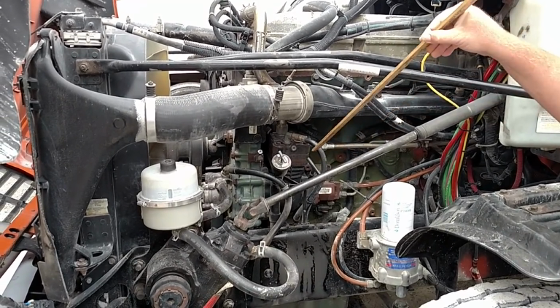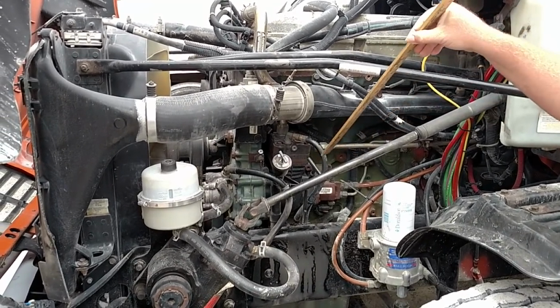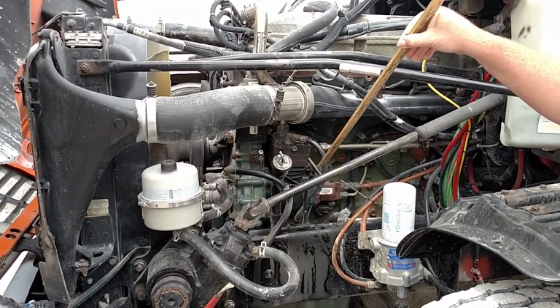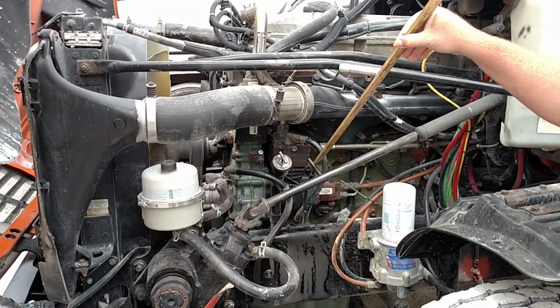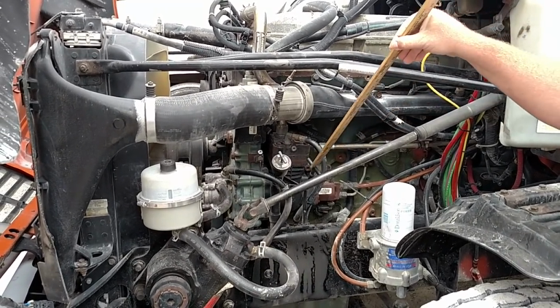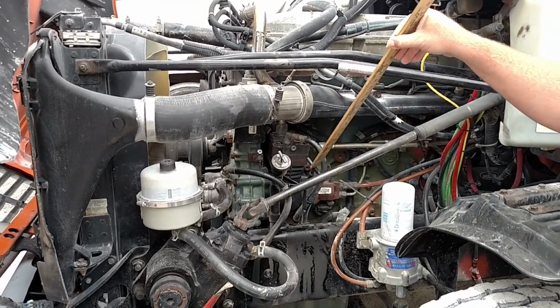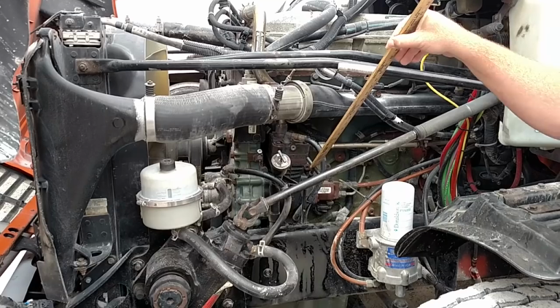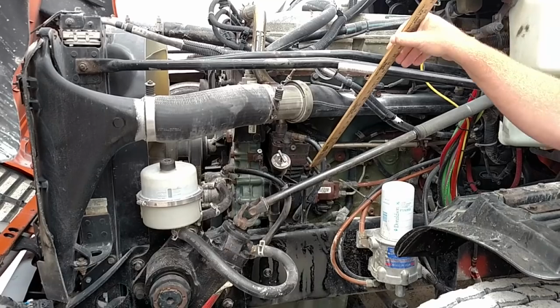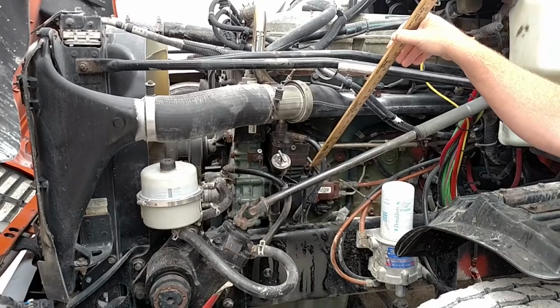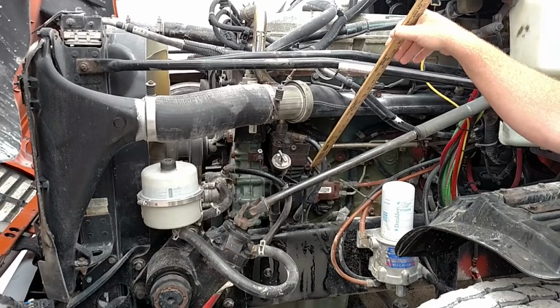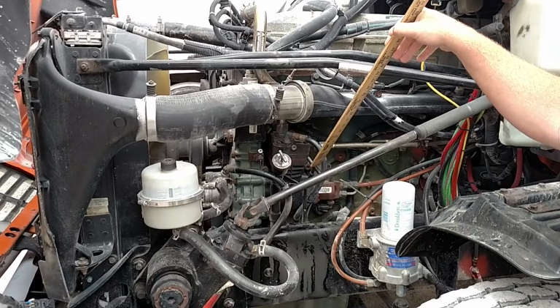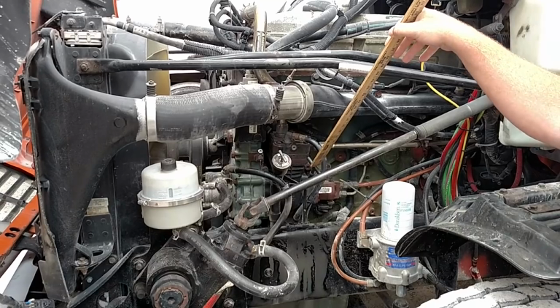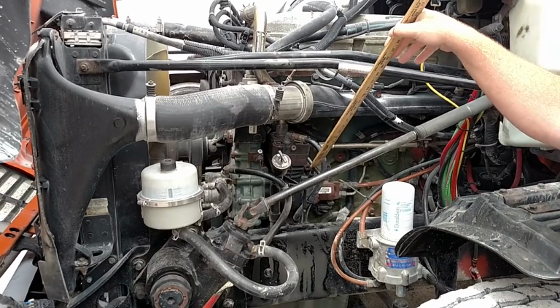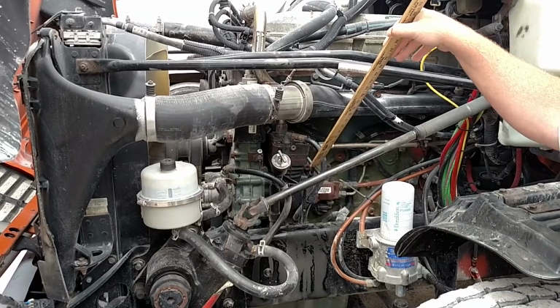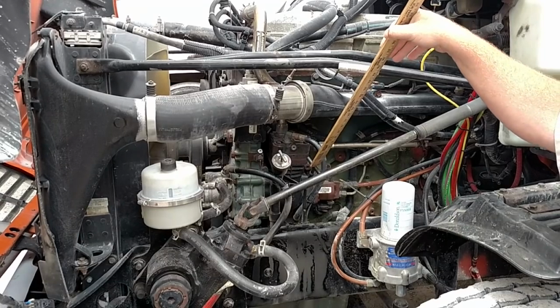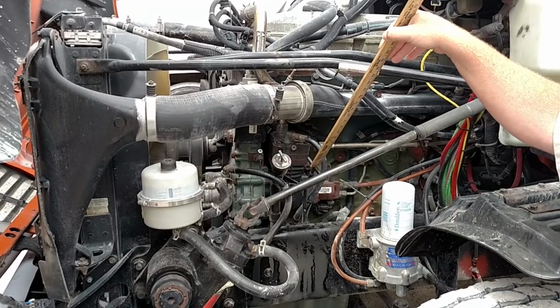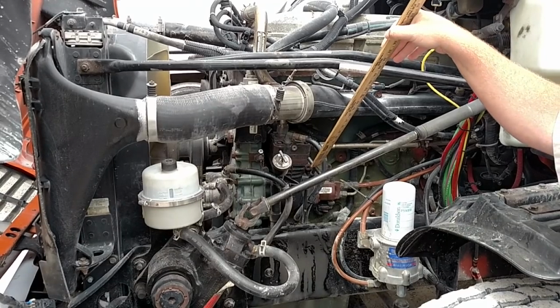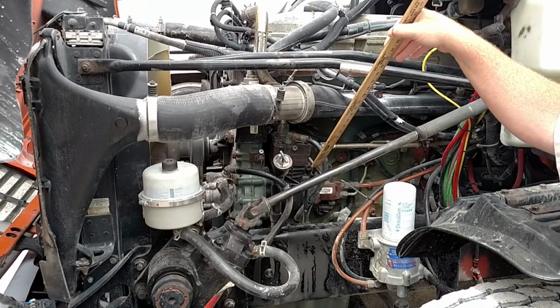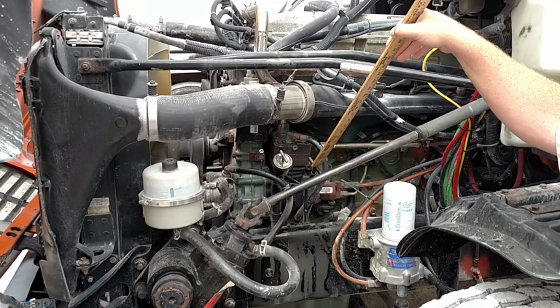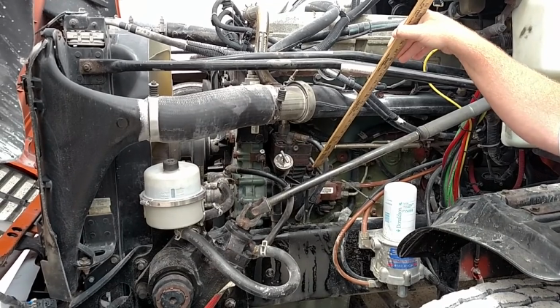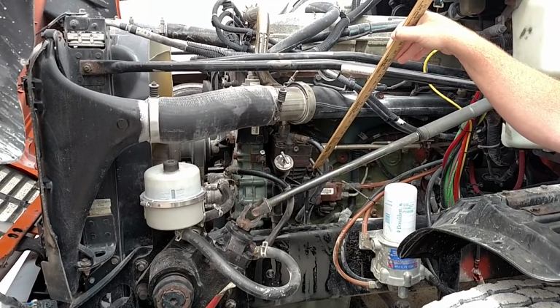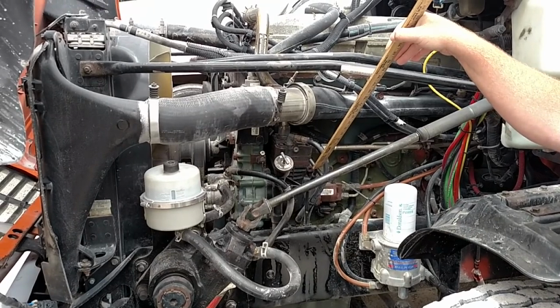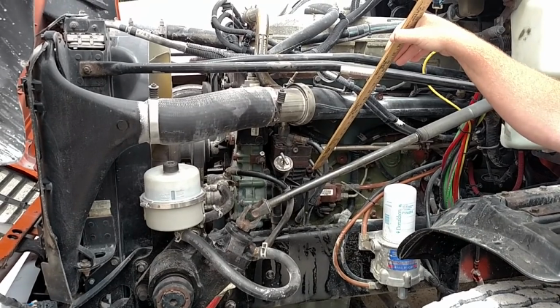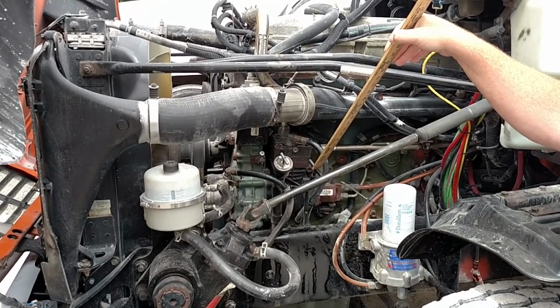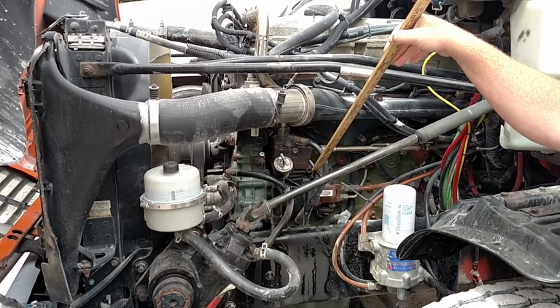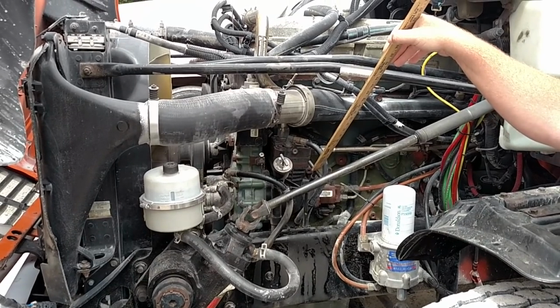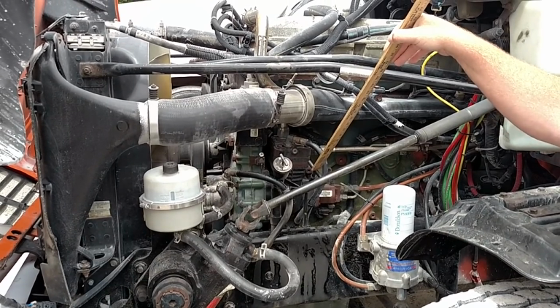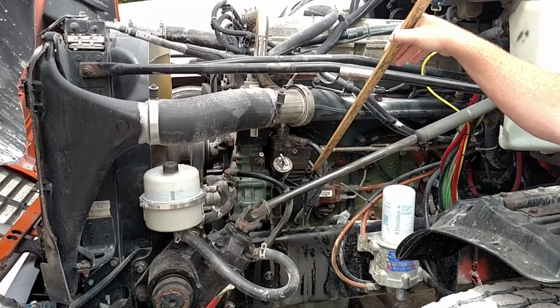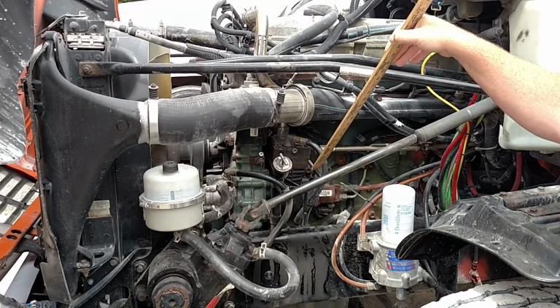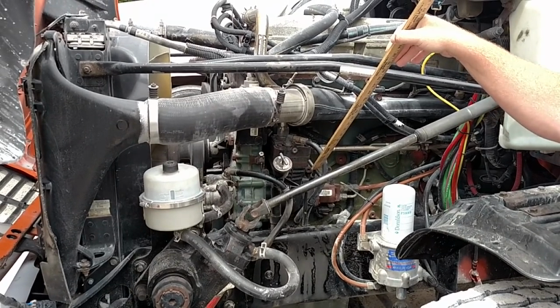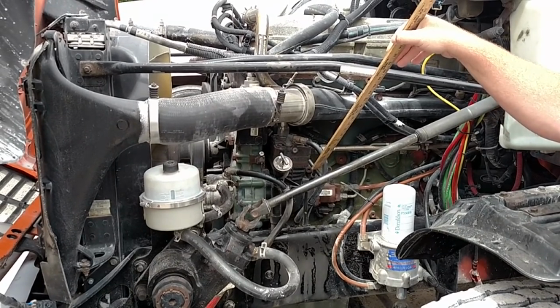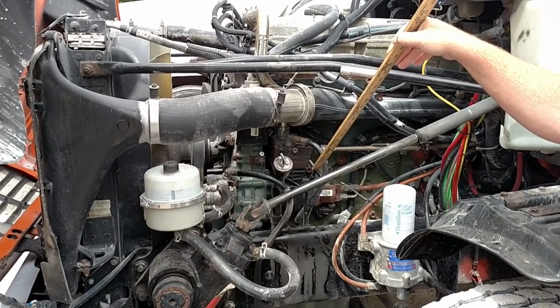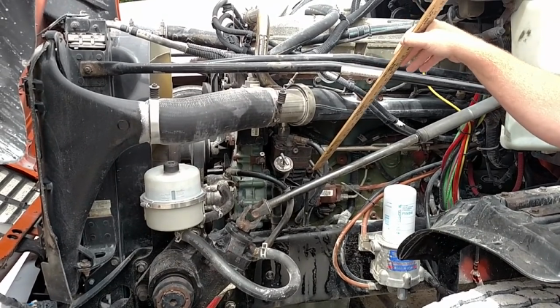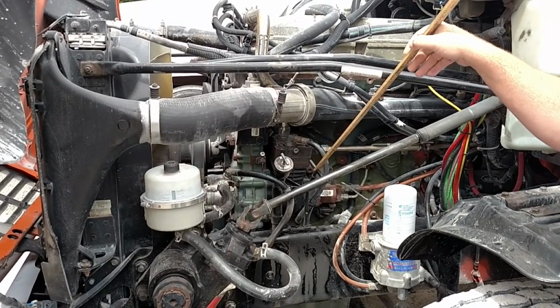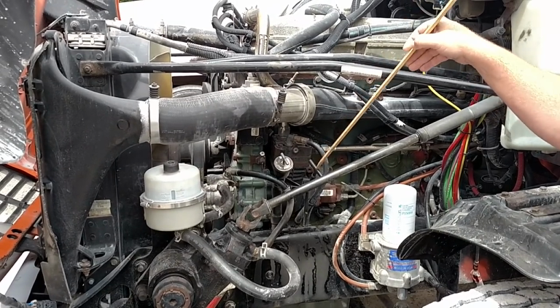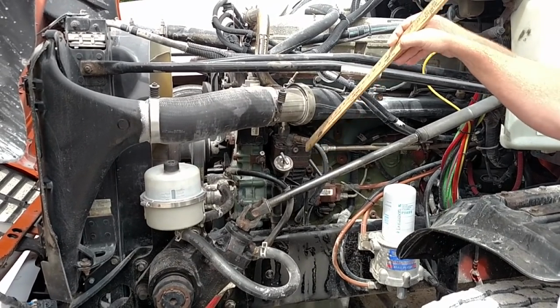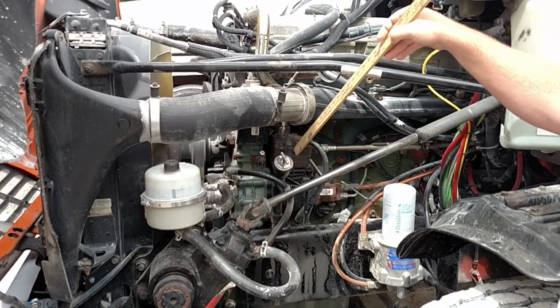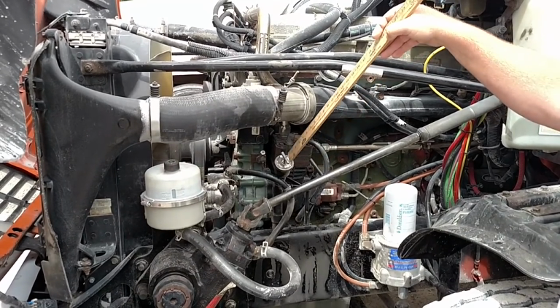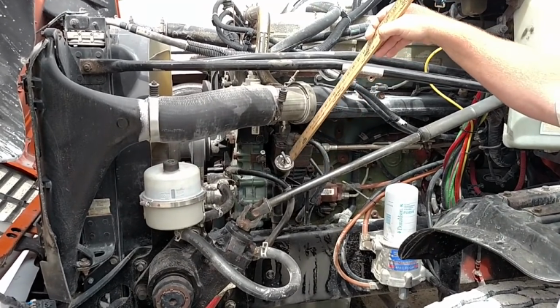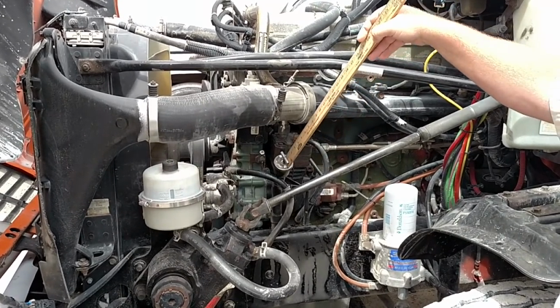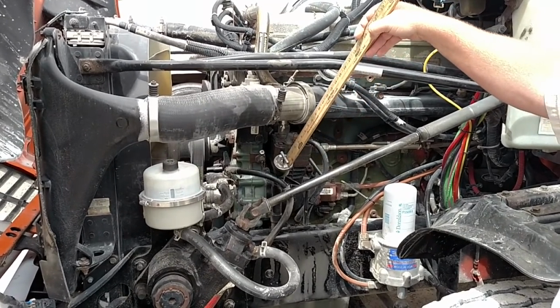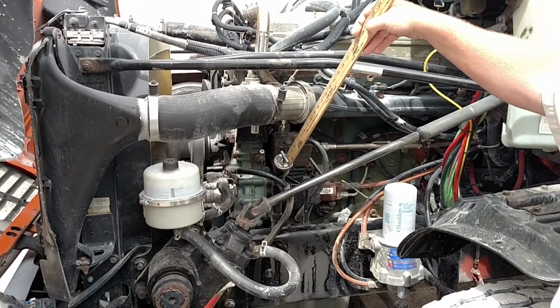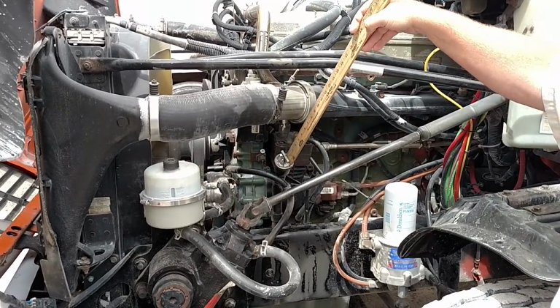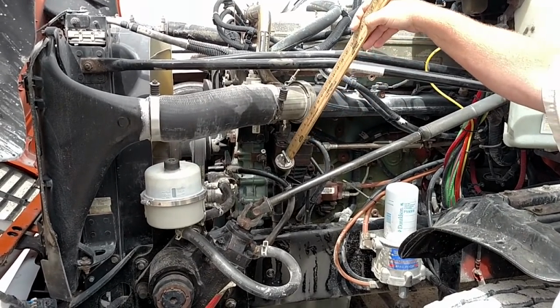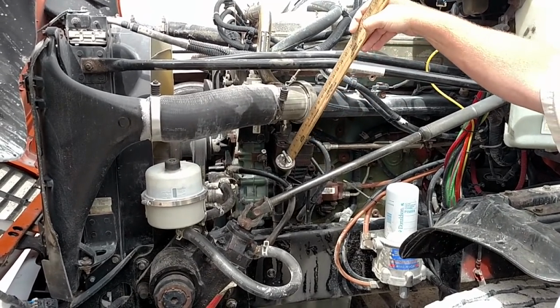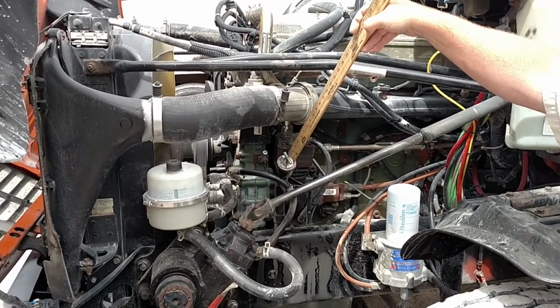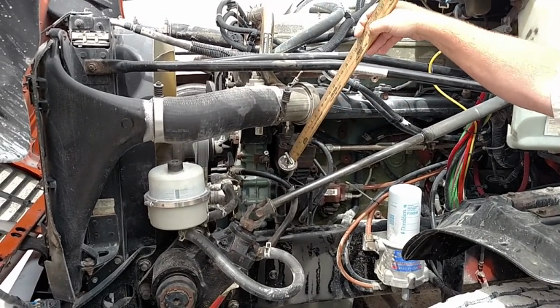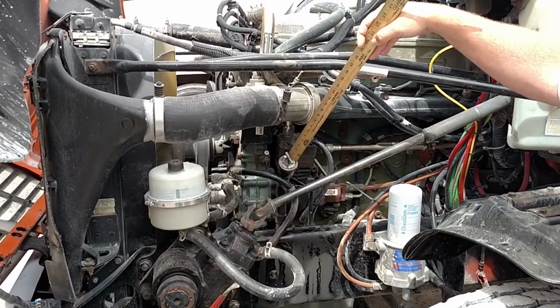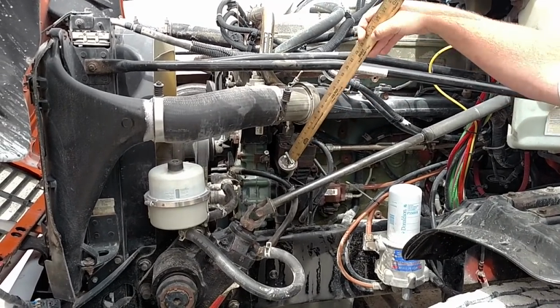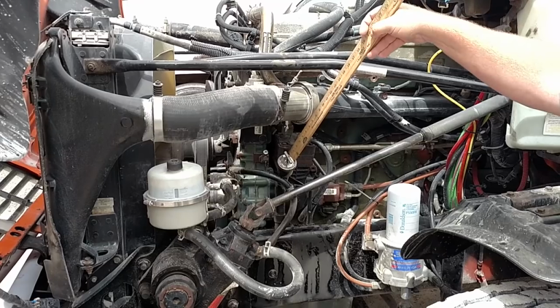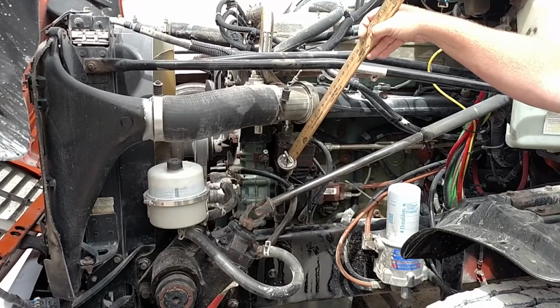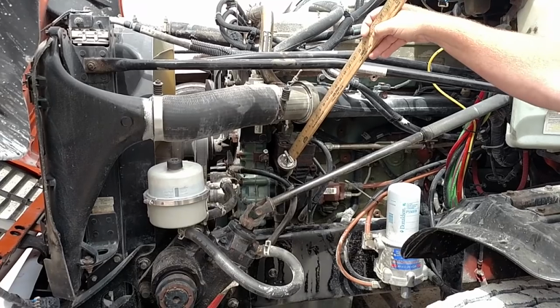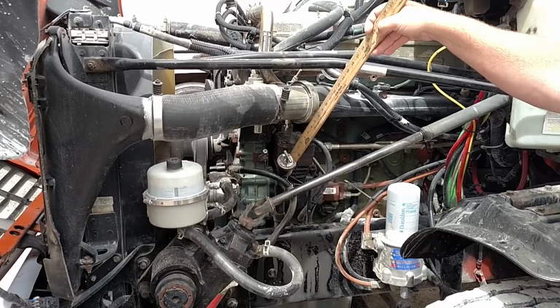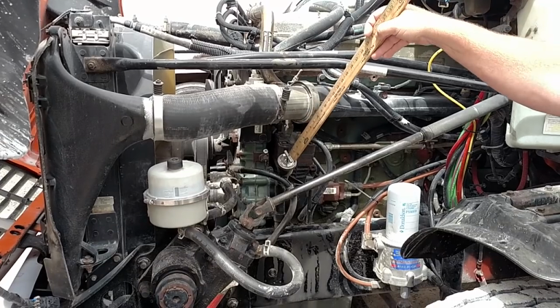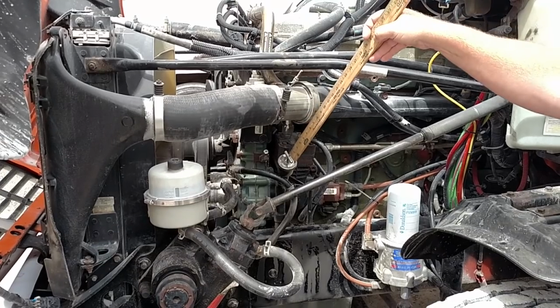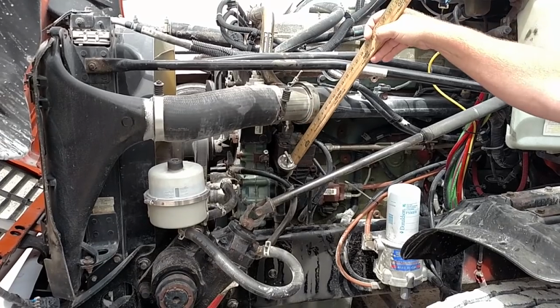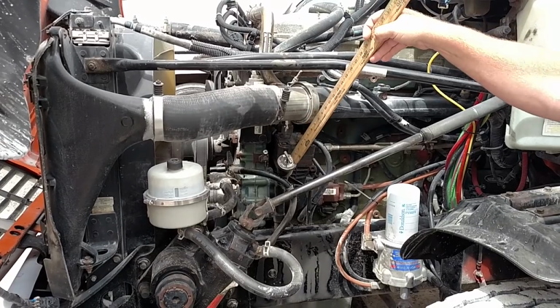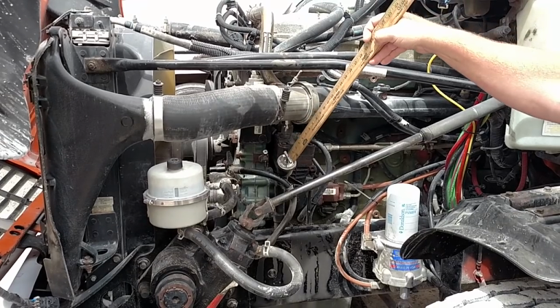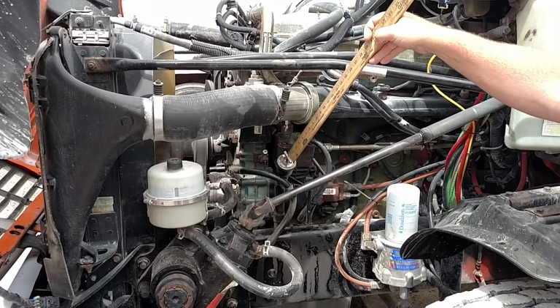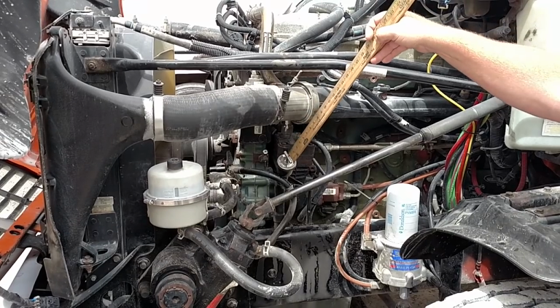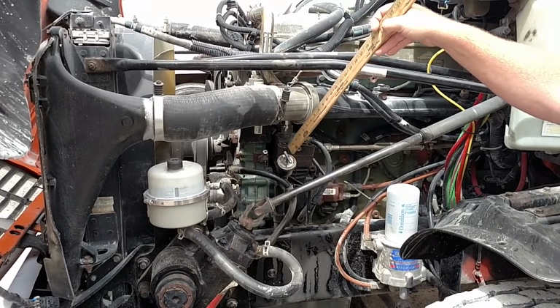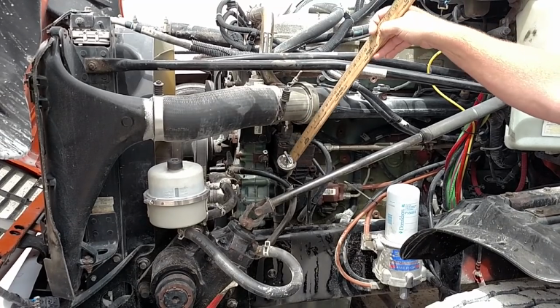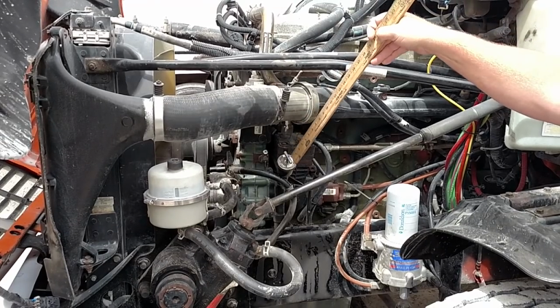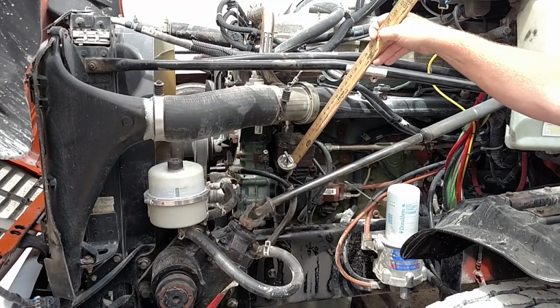My oil level is filled to the proper level, between the add and the full mark. The oil fill is screwed down tight and not leaking.